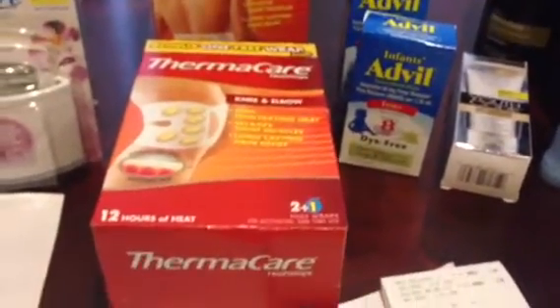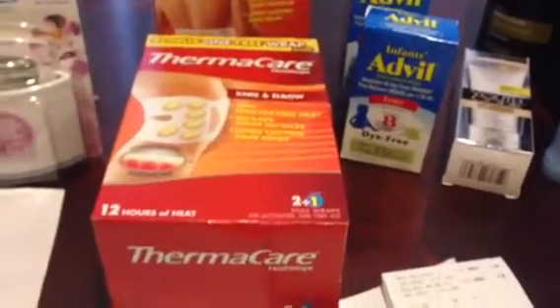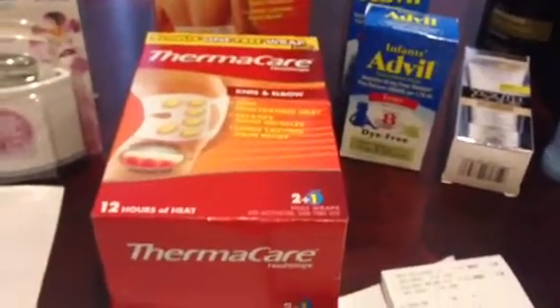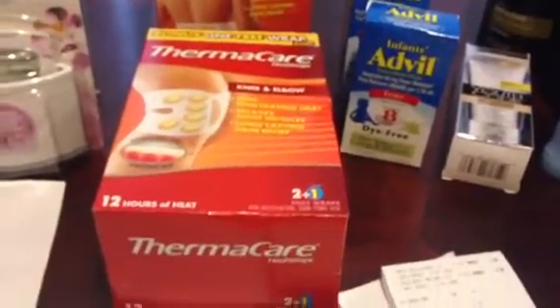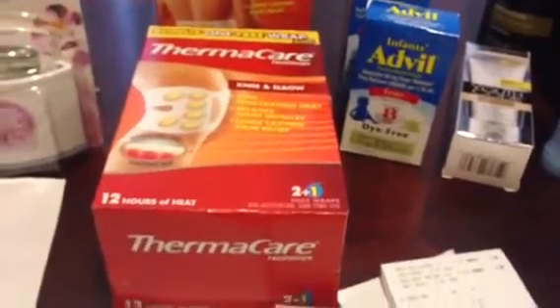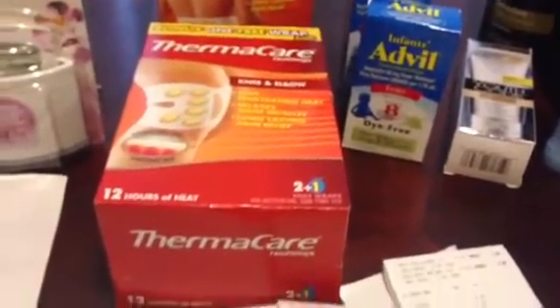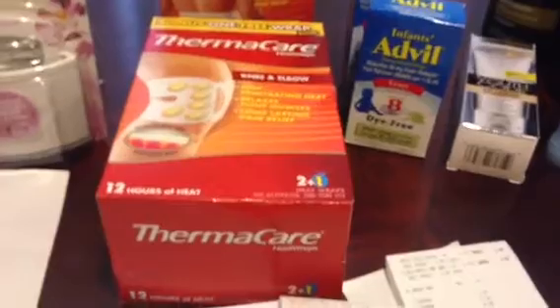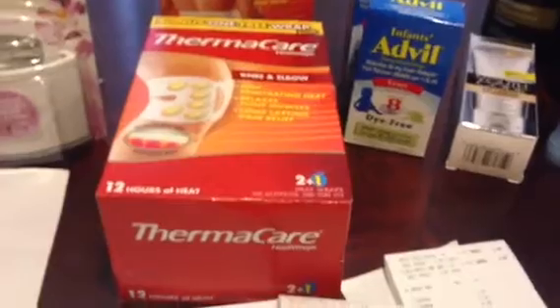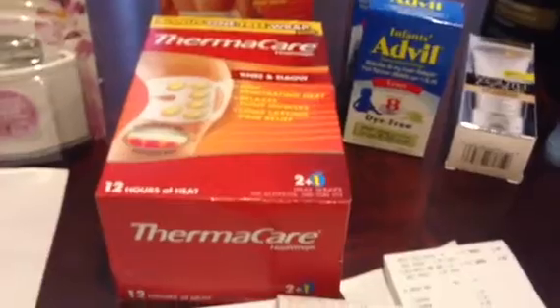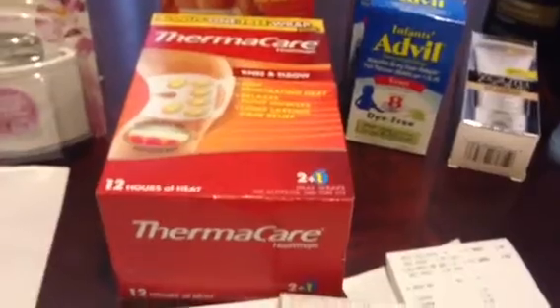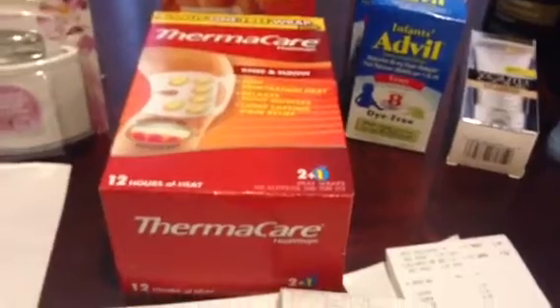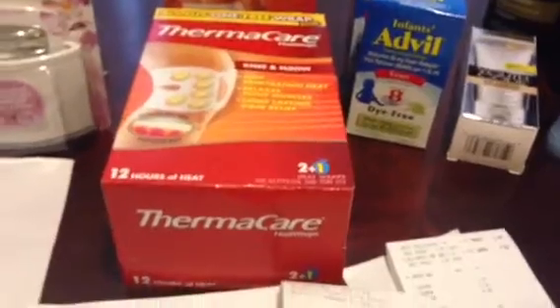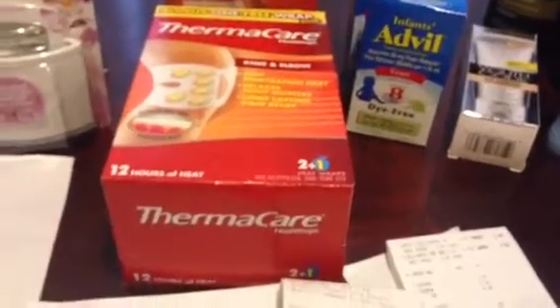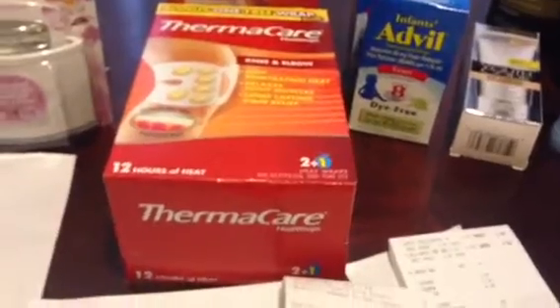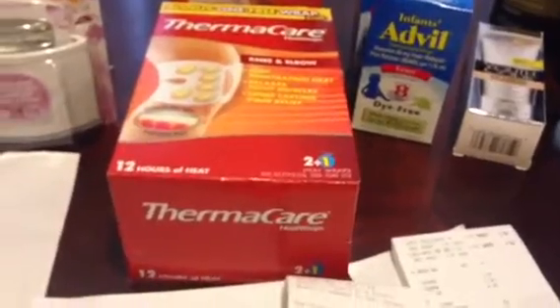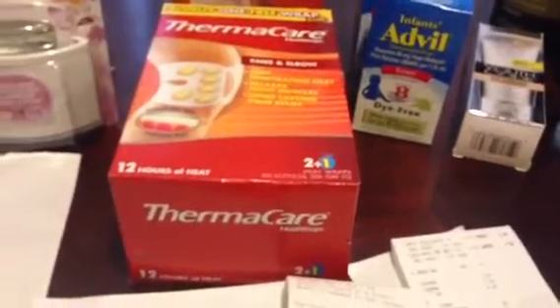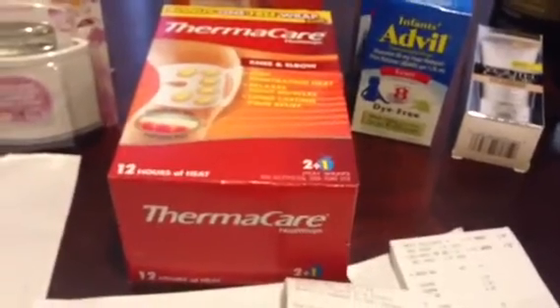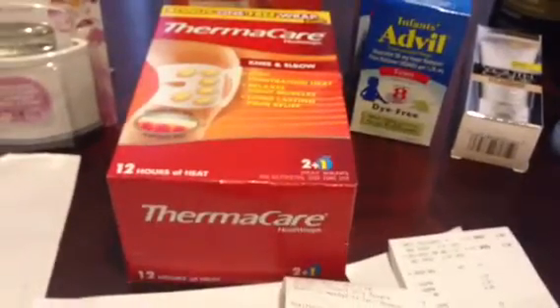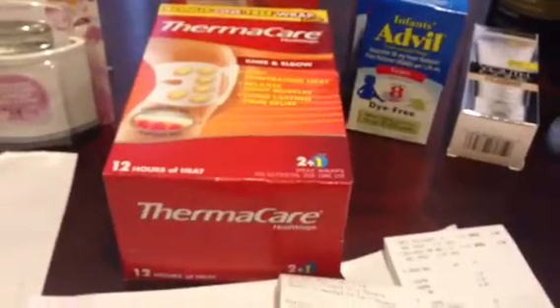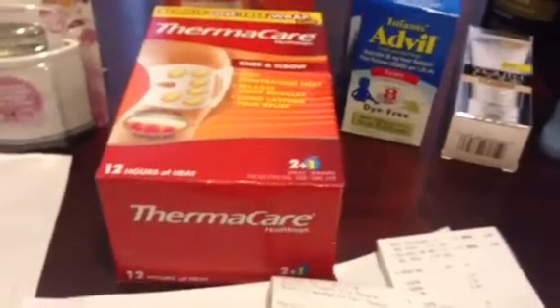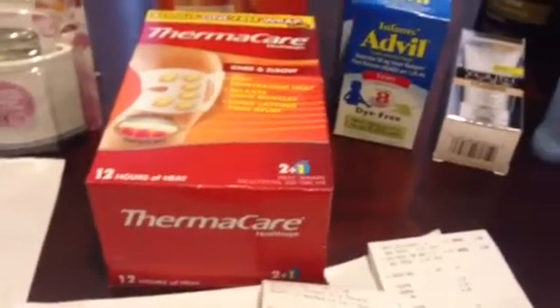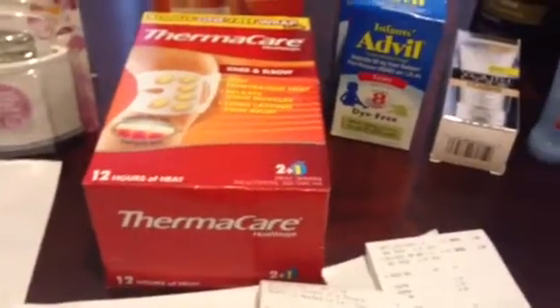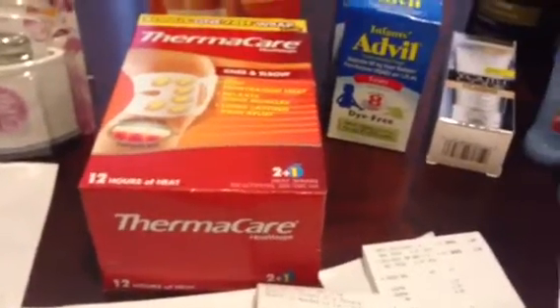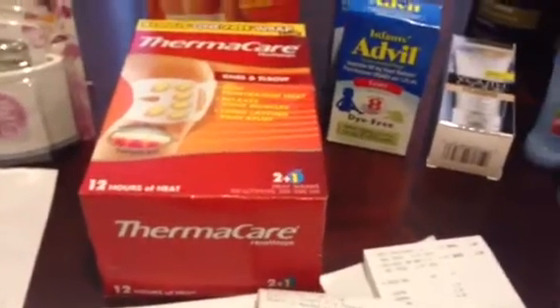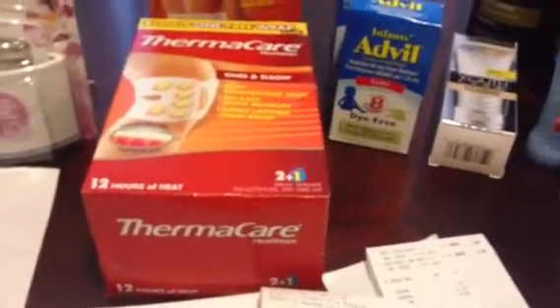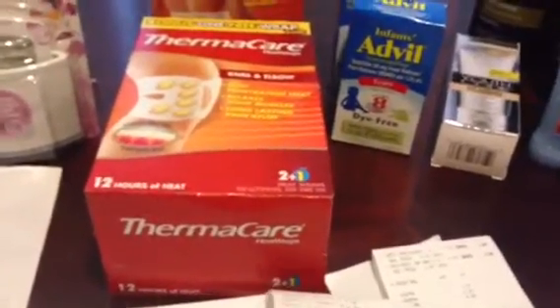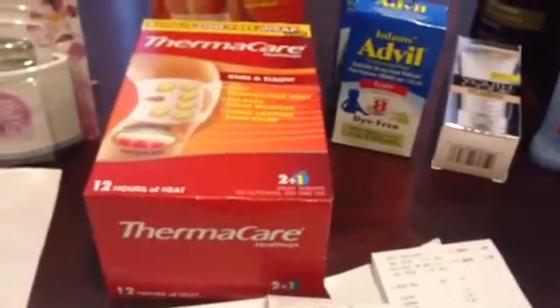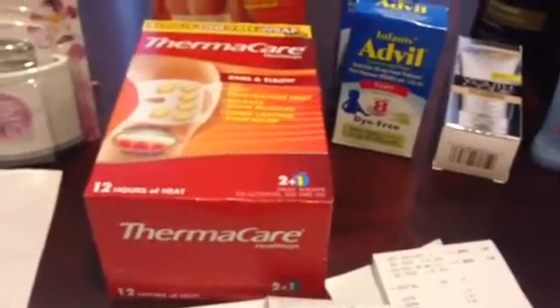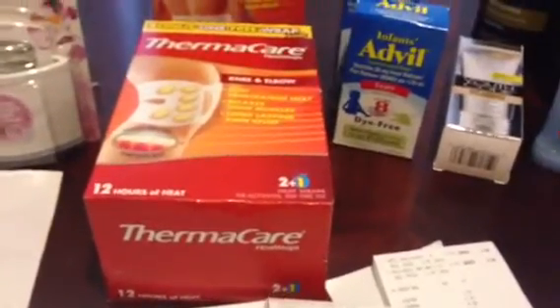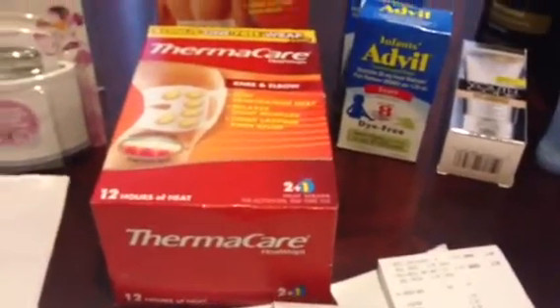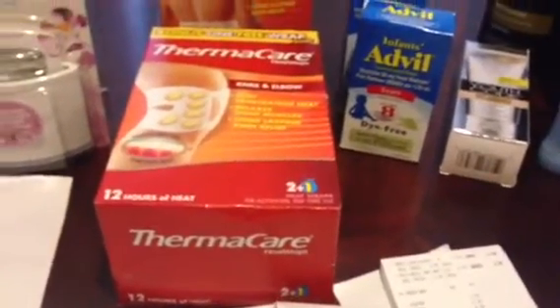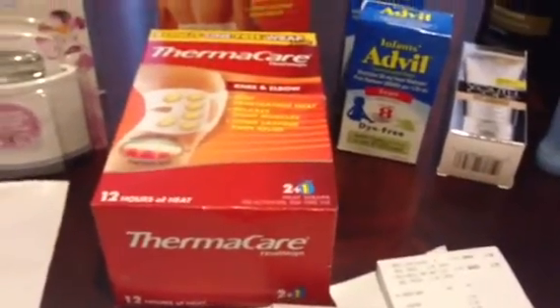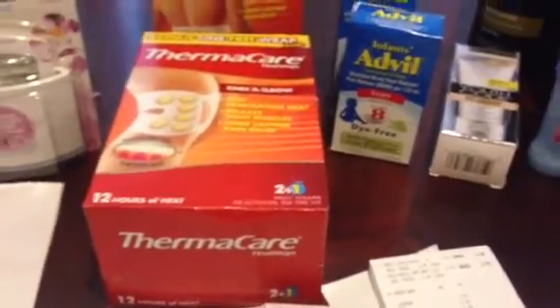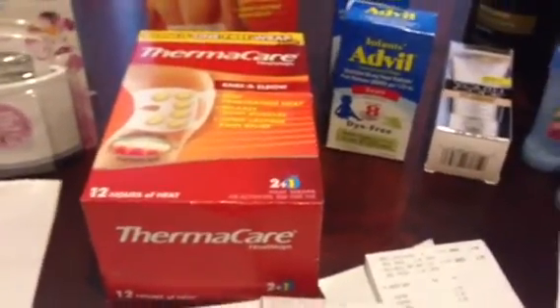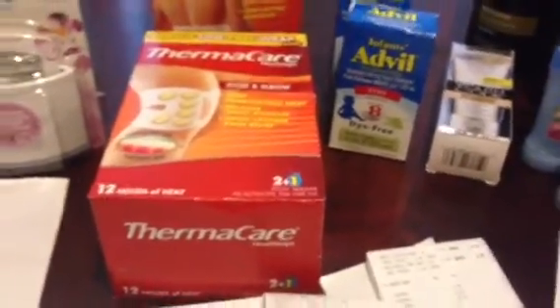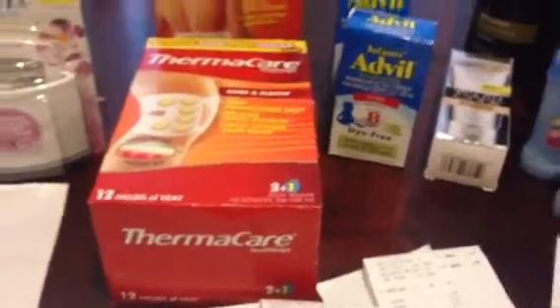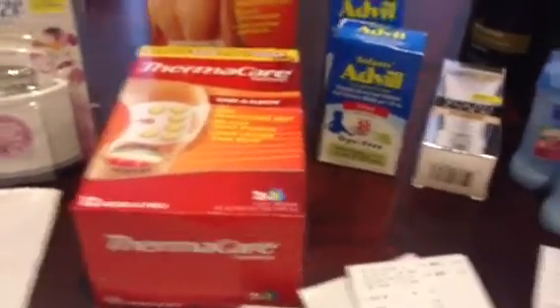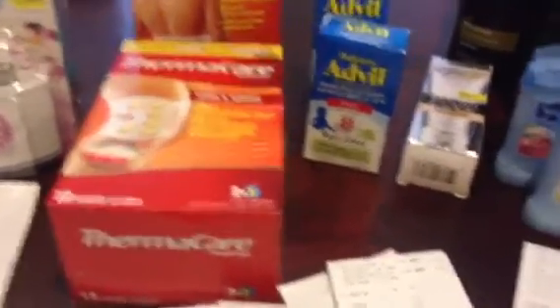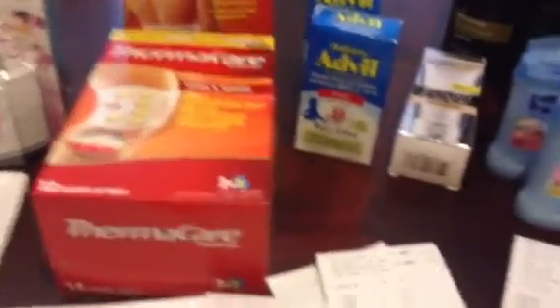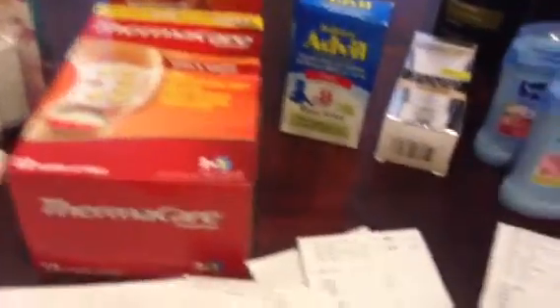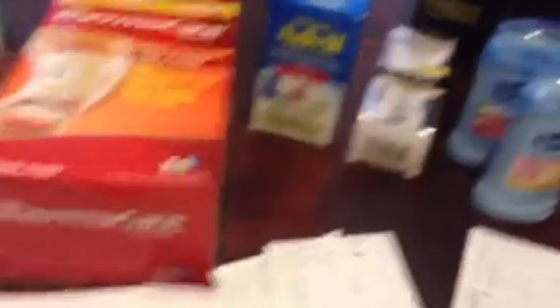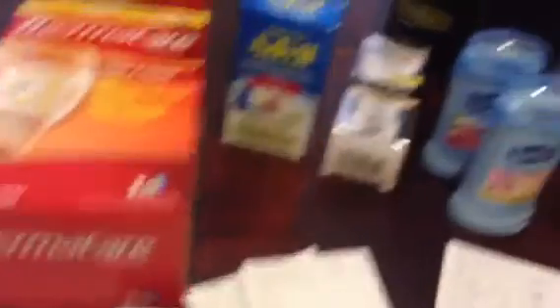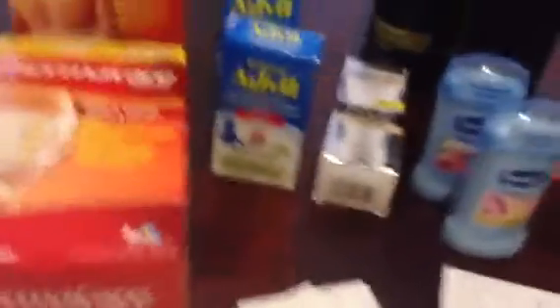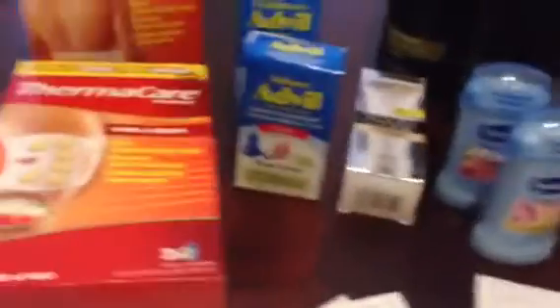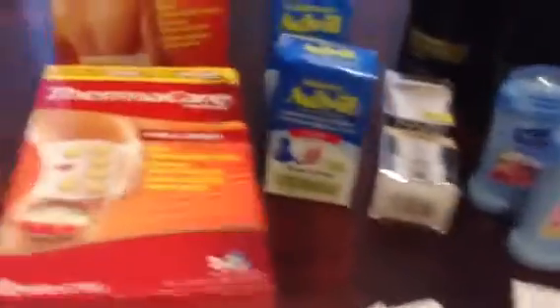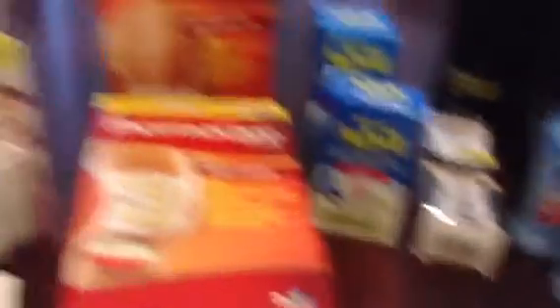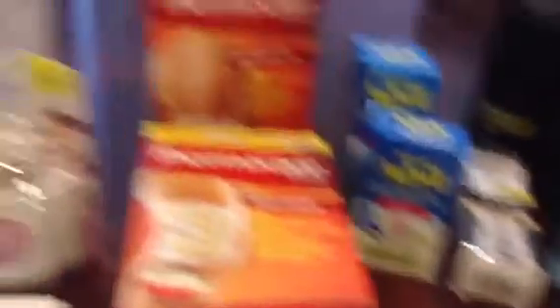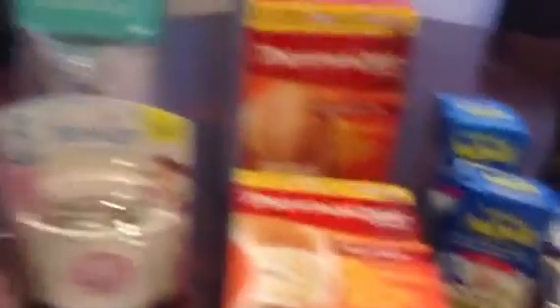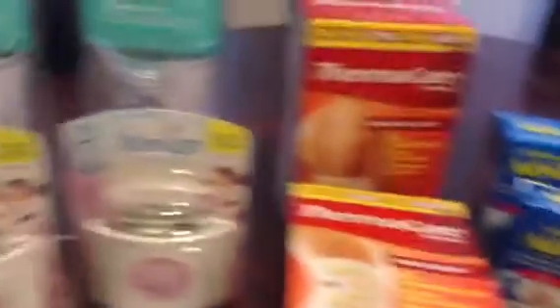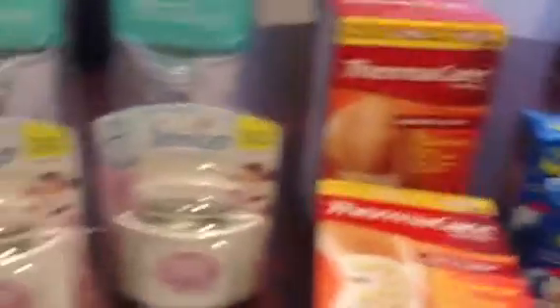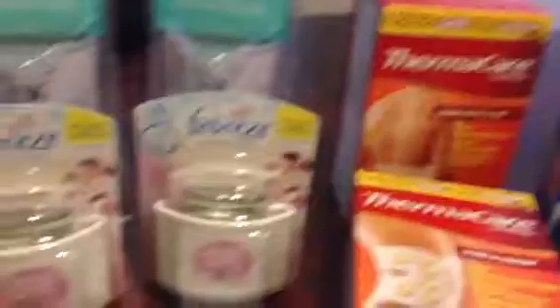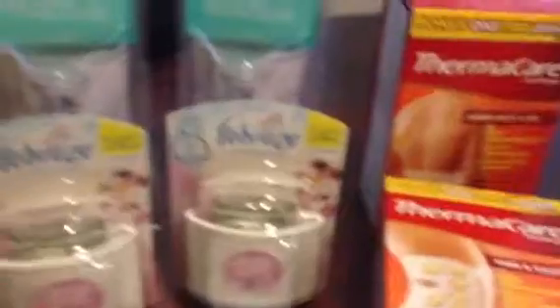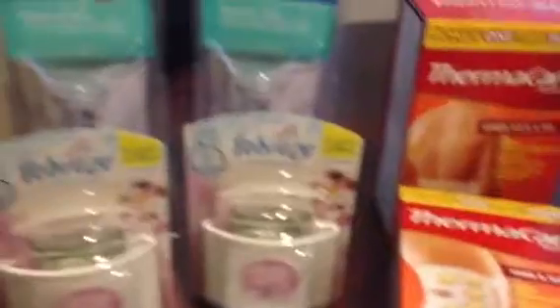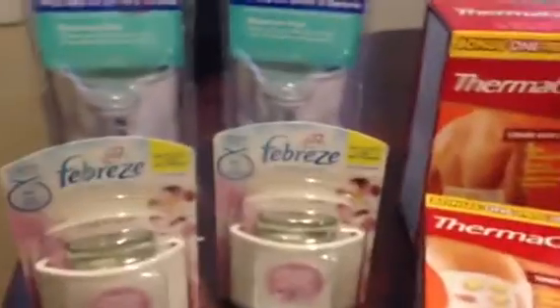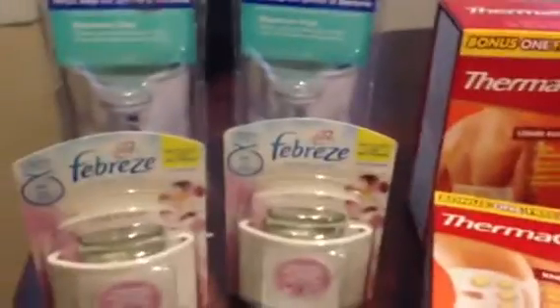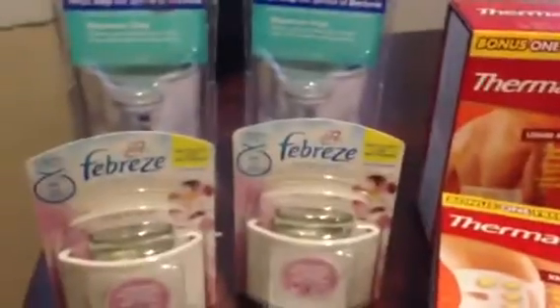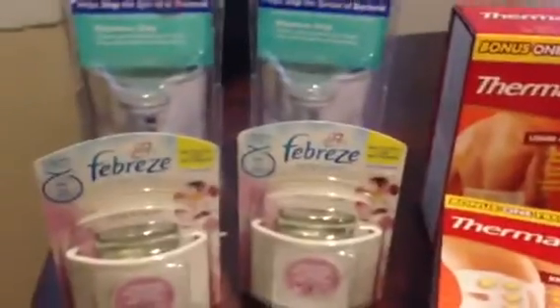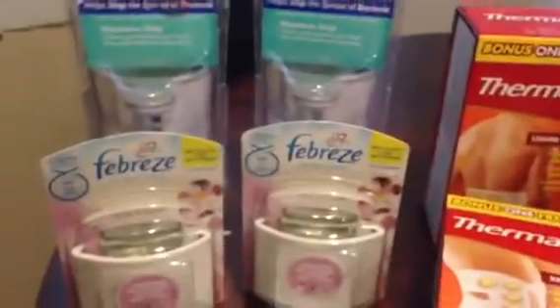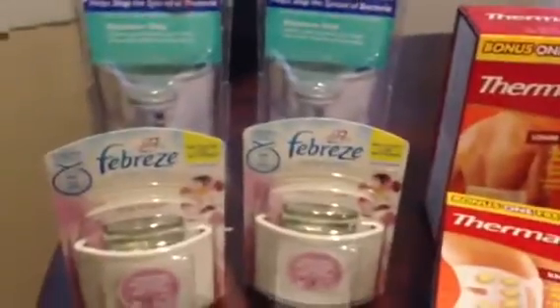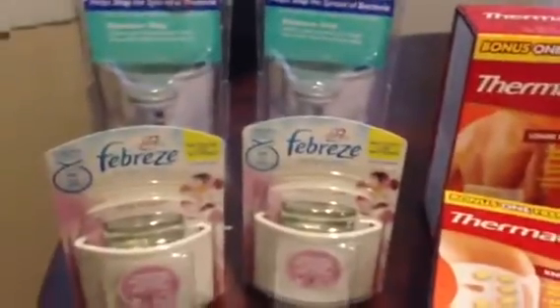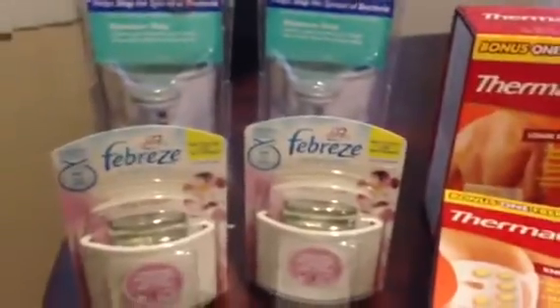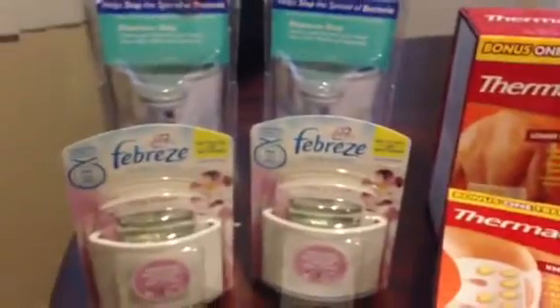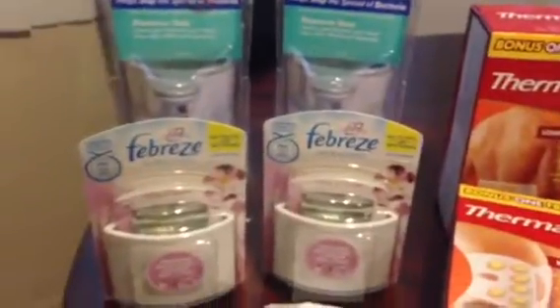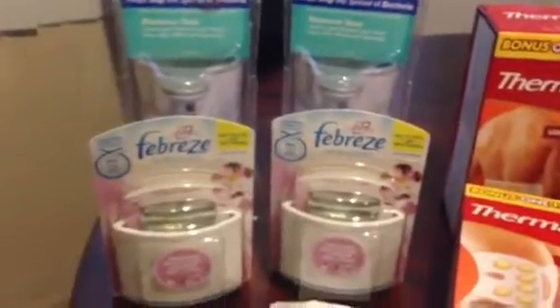I'm also going to submit for the Pfizer rebate, which is $6, and that should make it a really nice moneymaker. I can't wait!